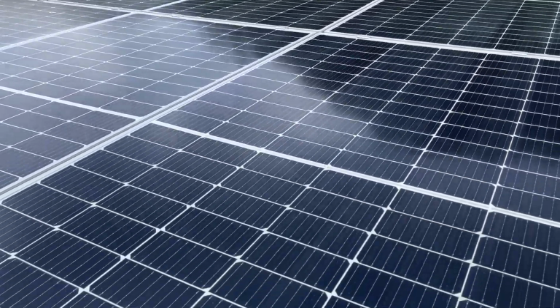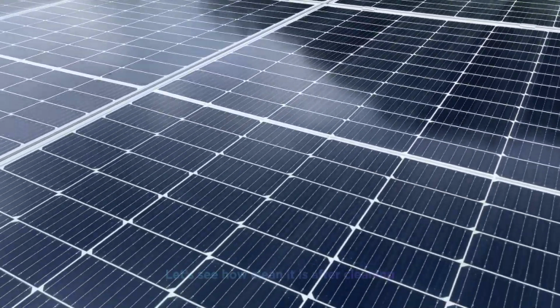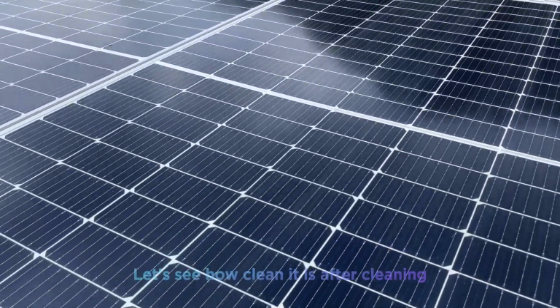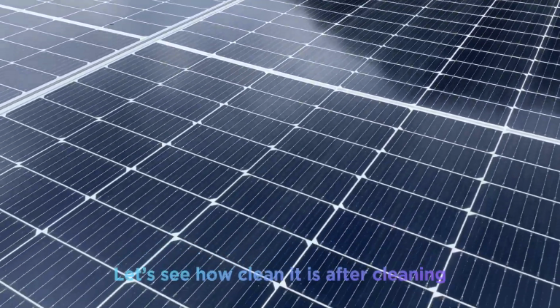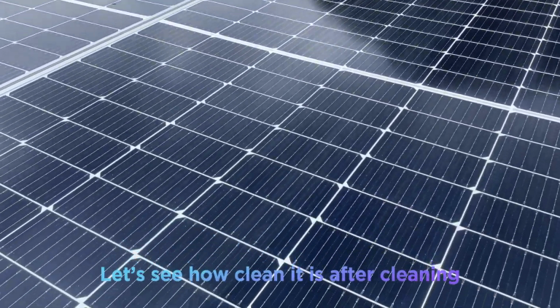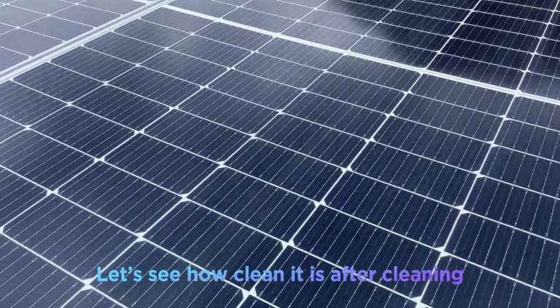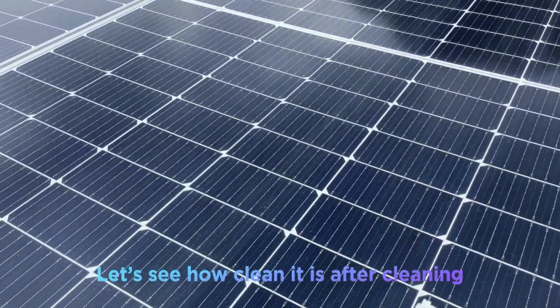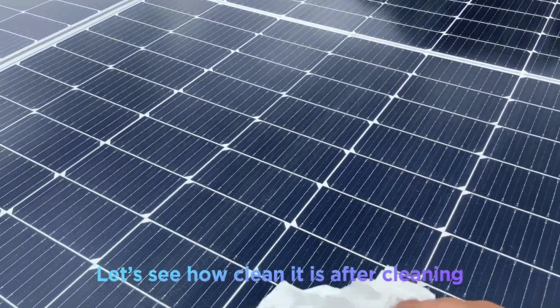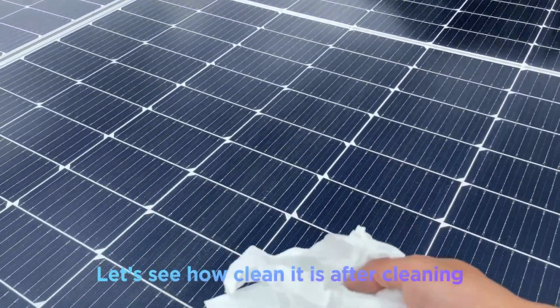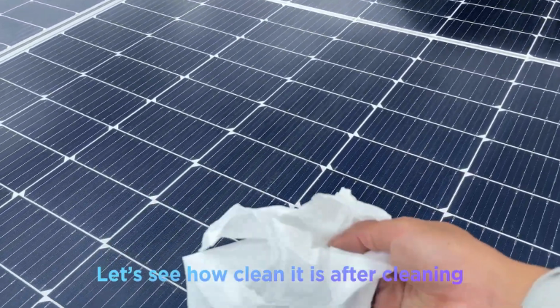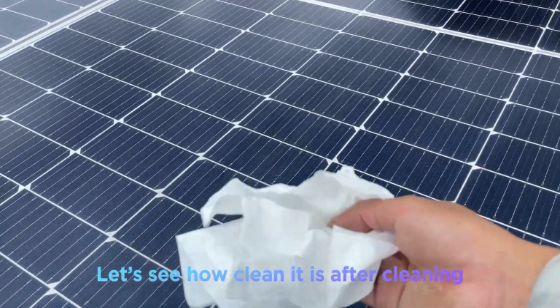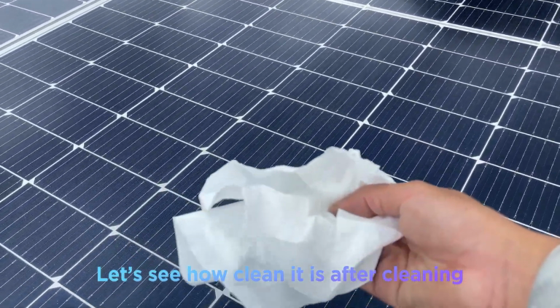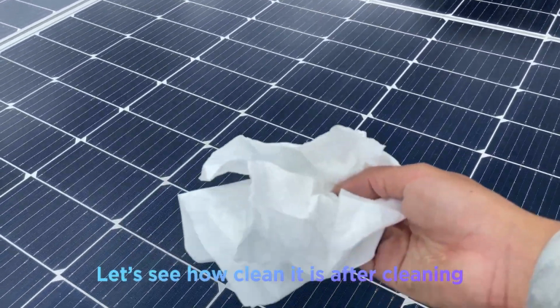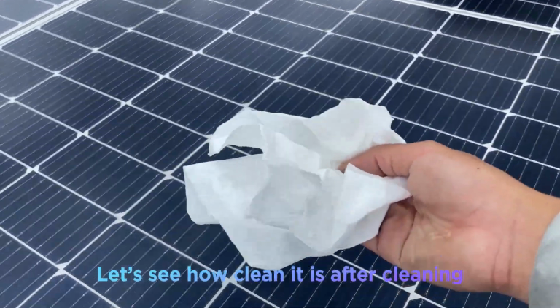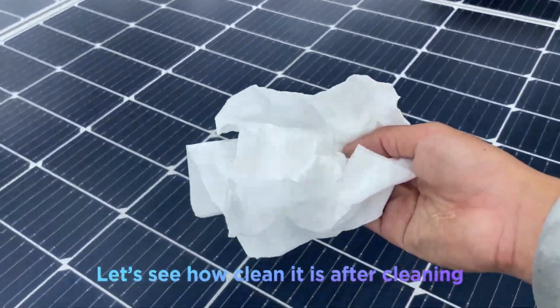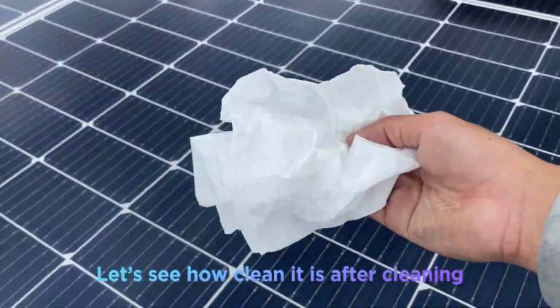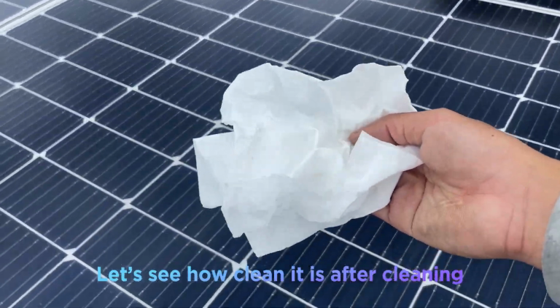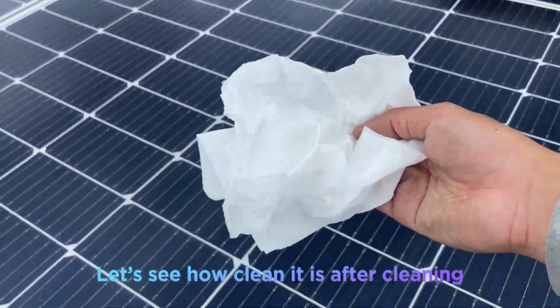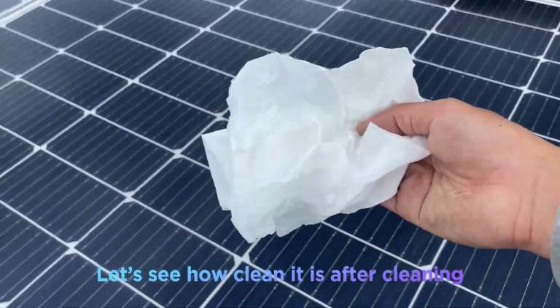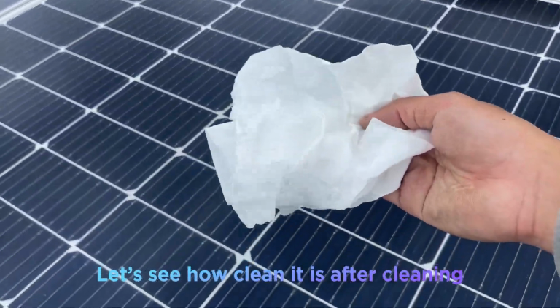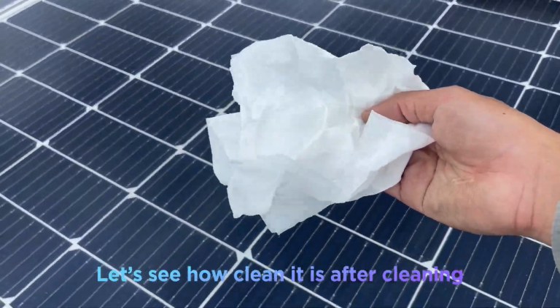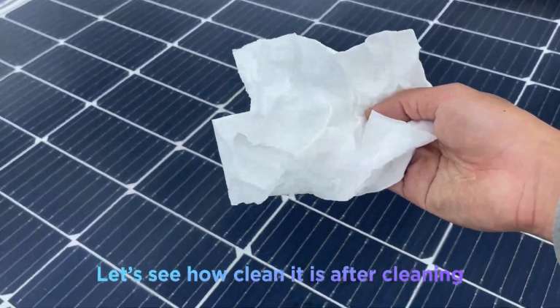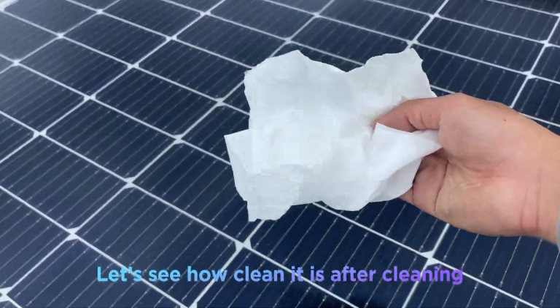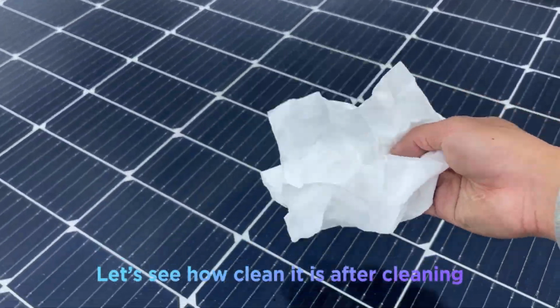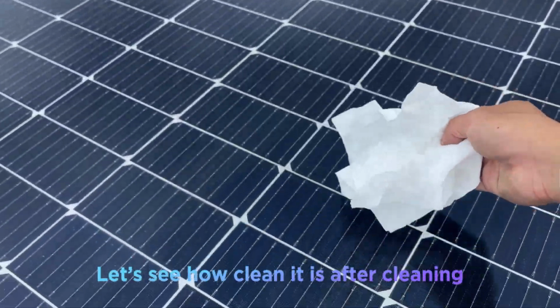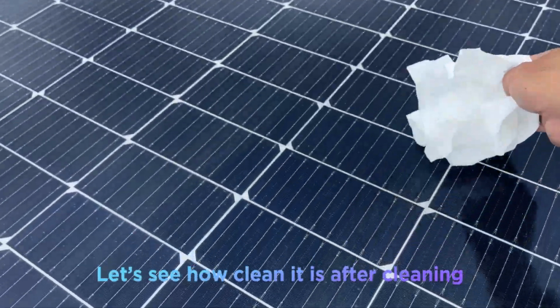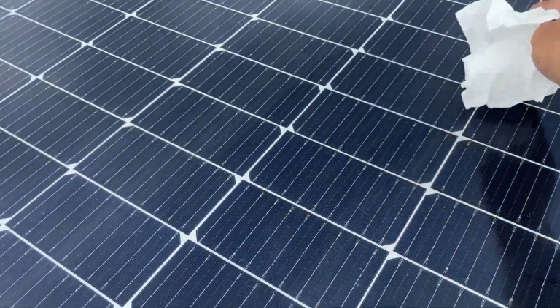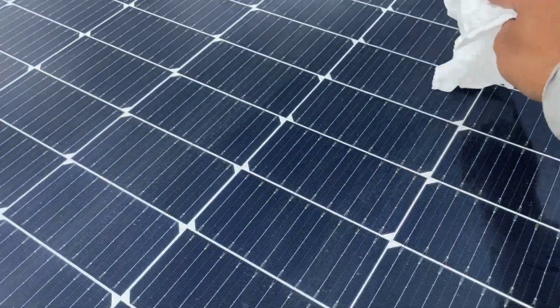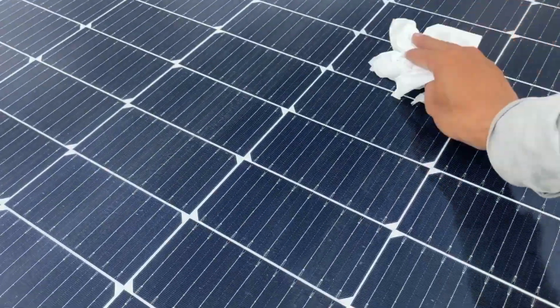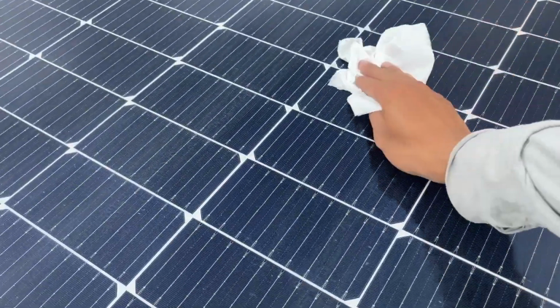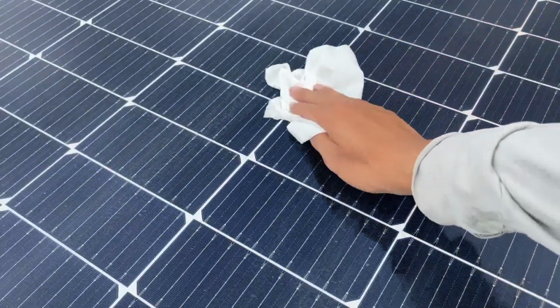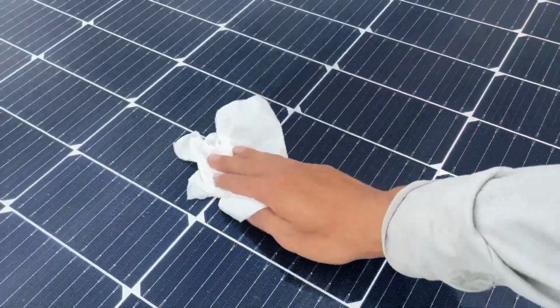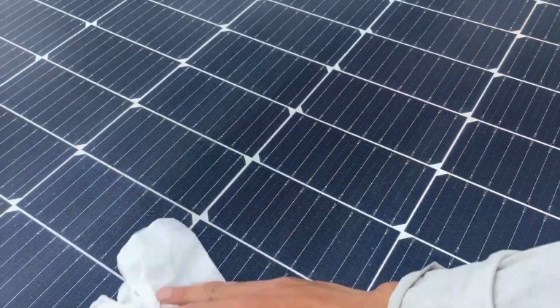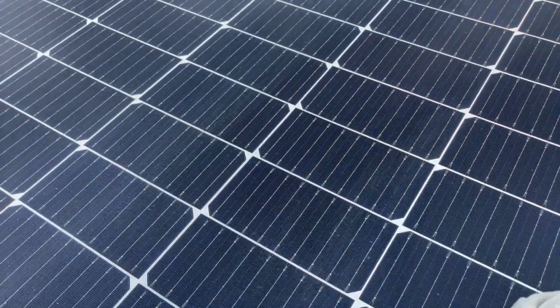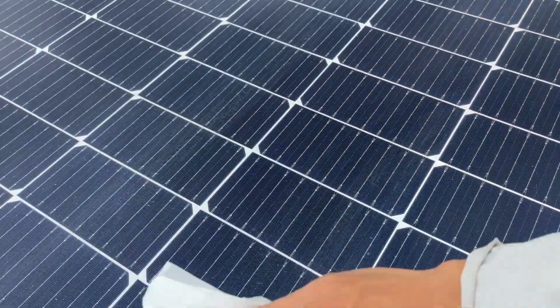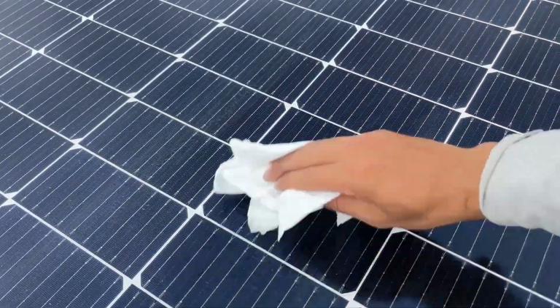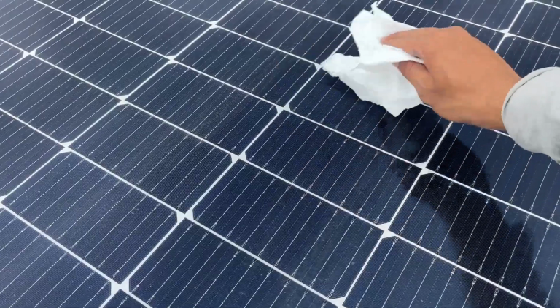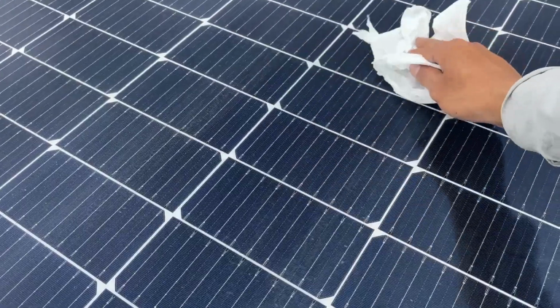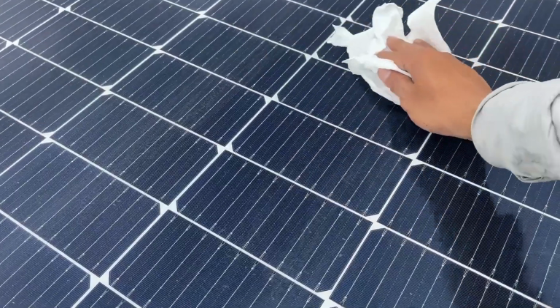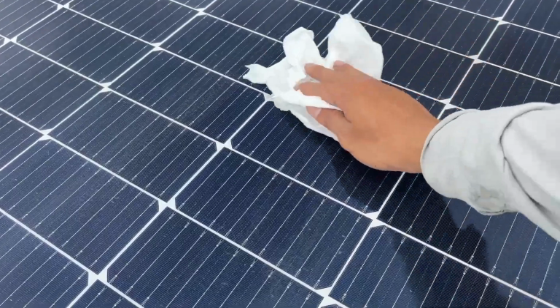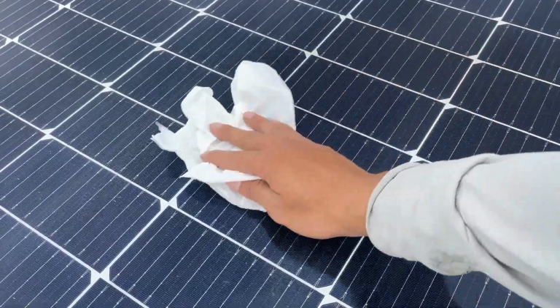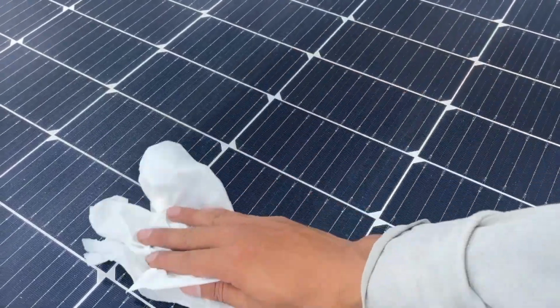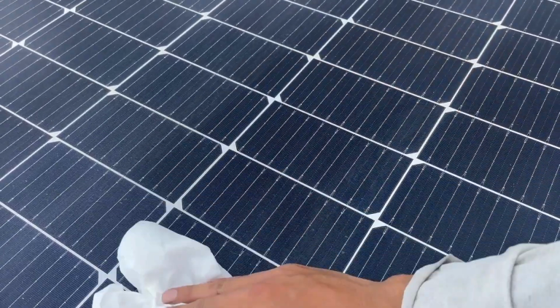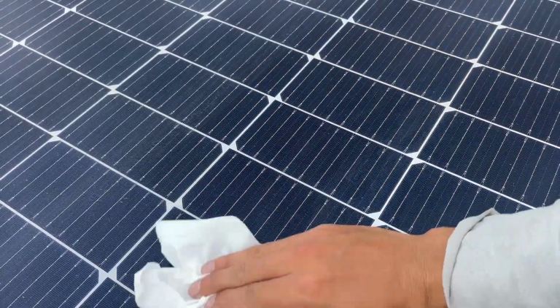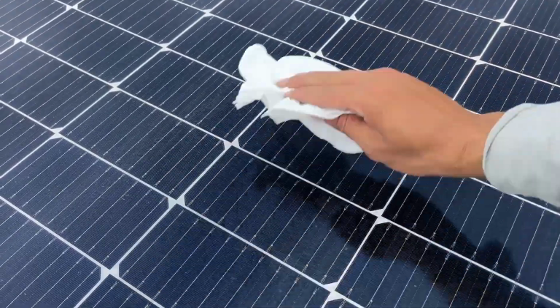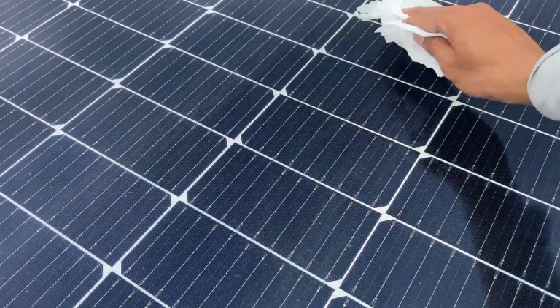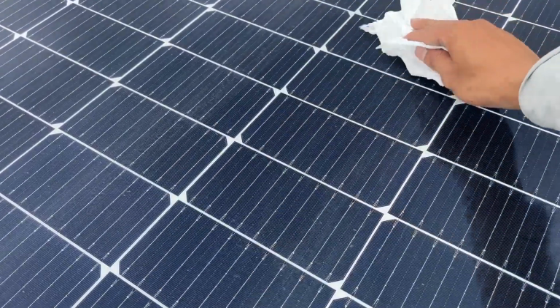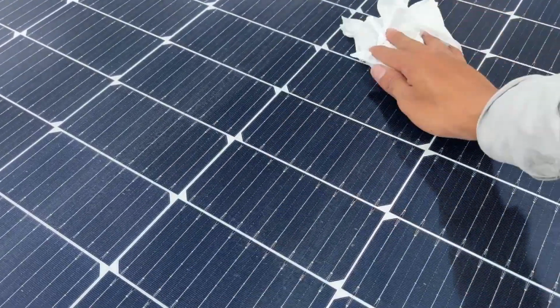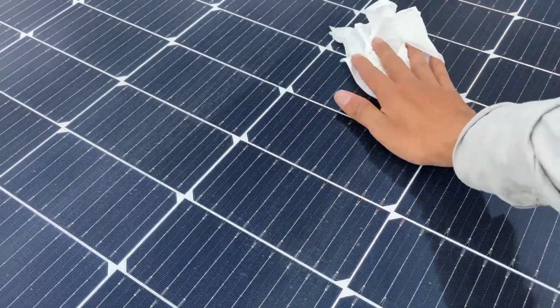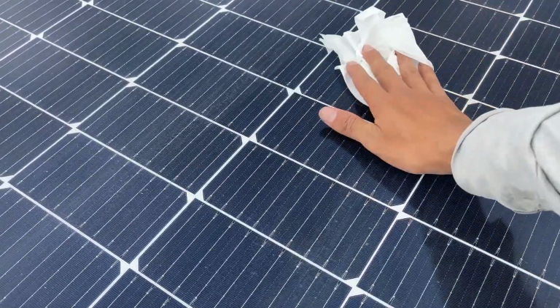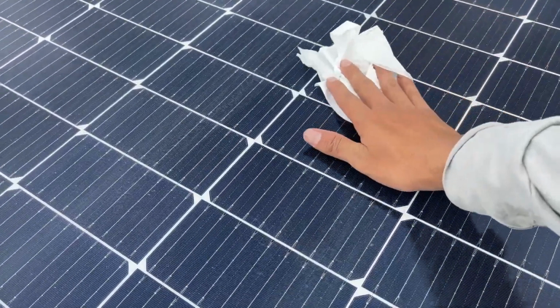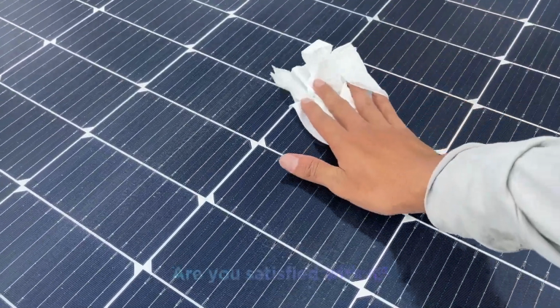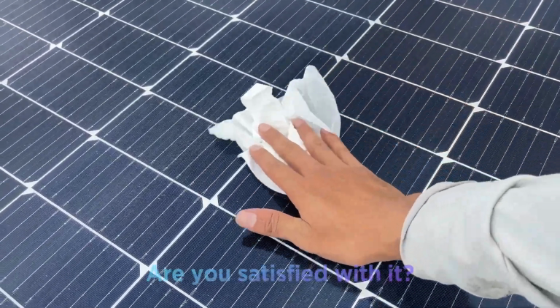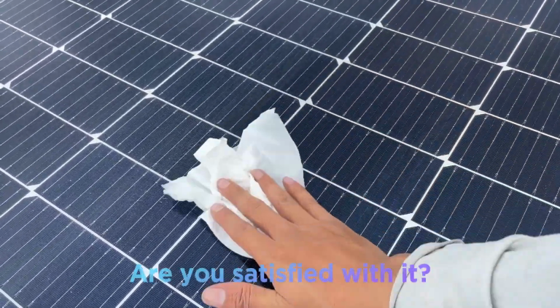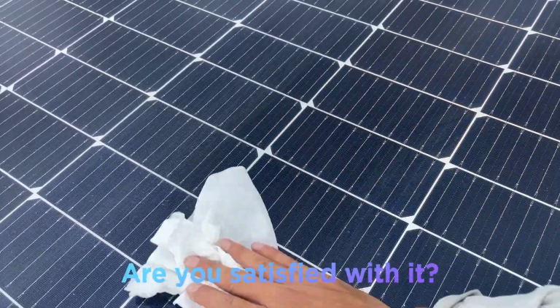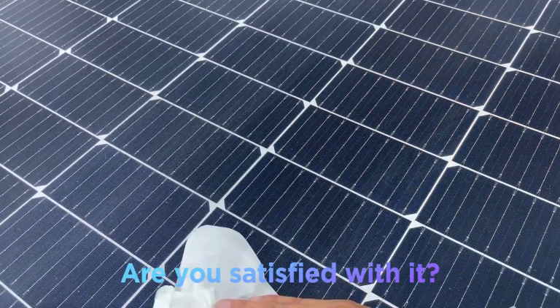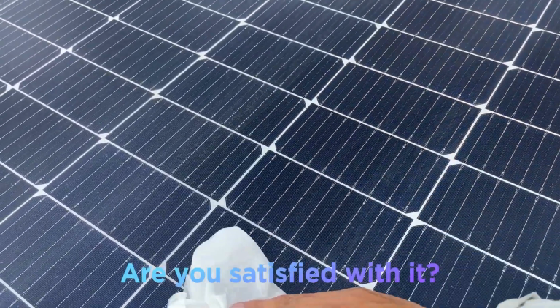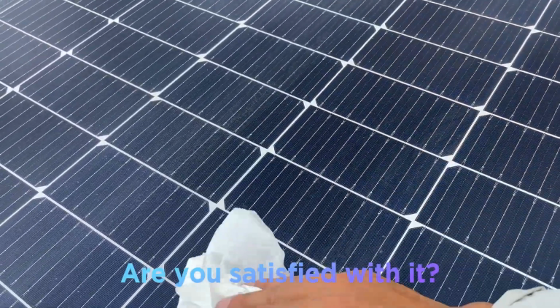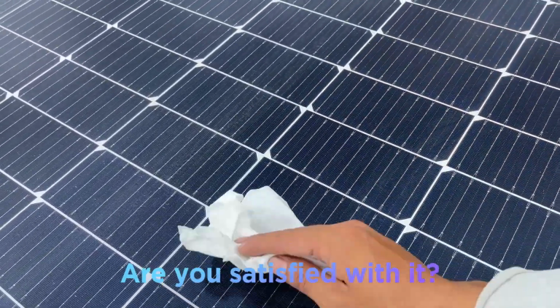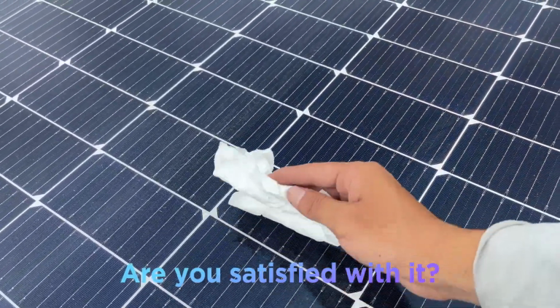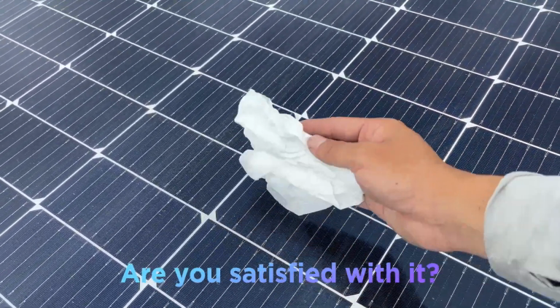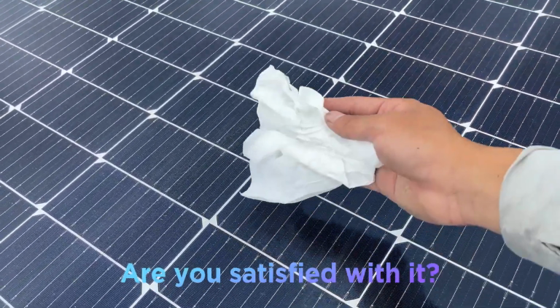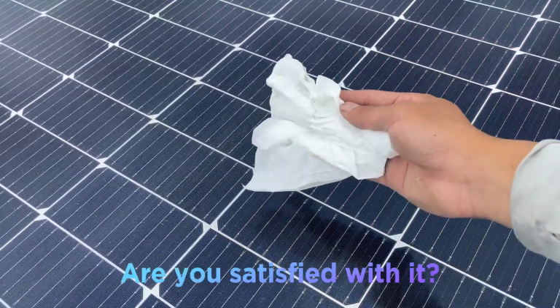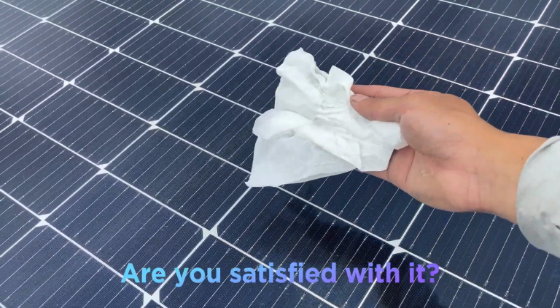Let's see how clean it is after cleaning. Are you satisfied with it?